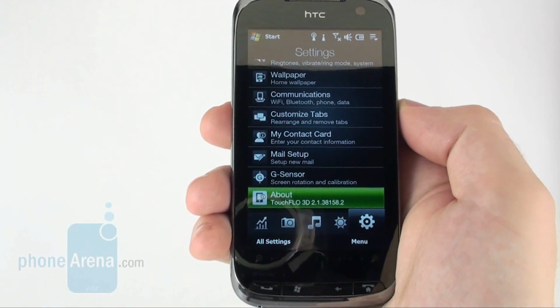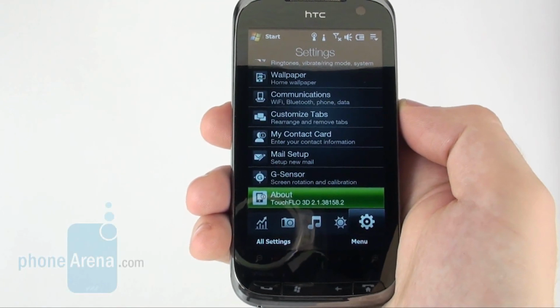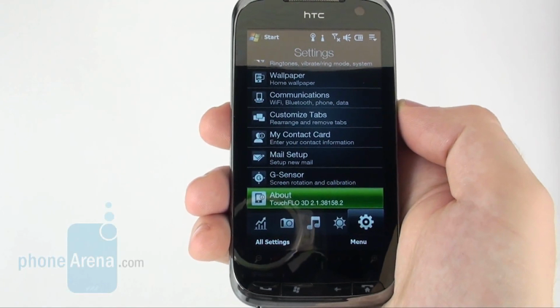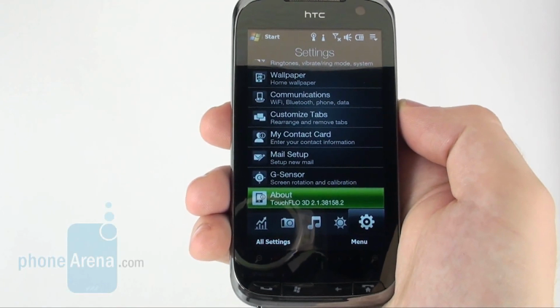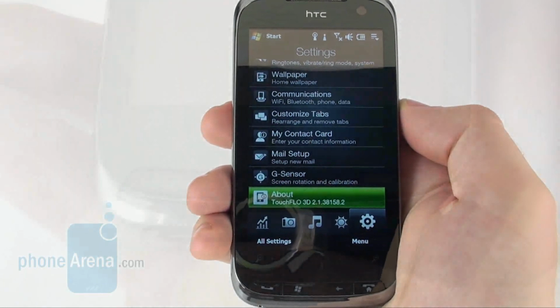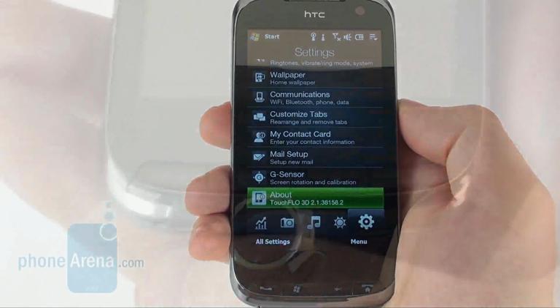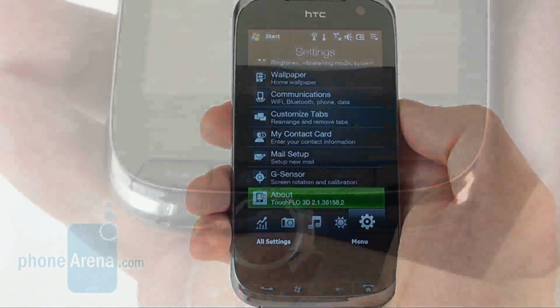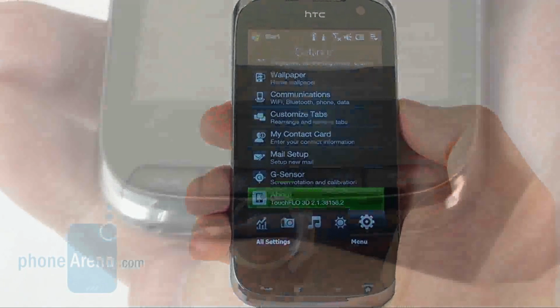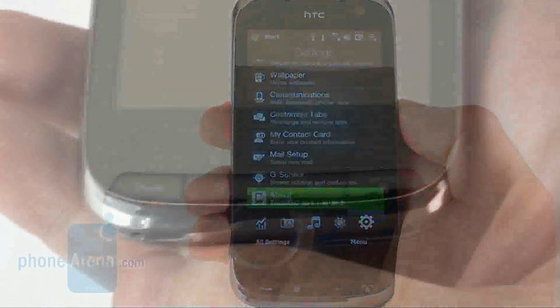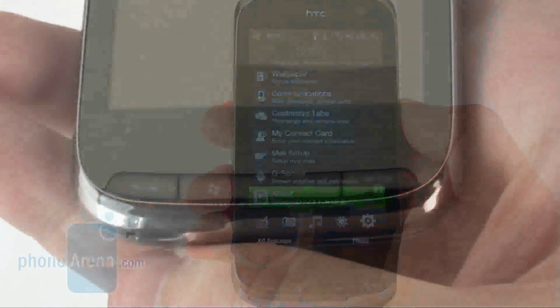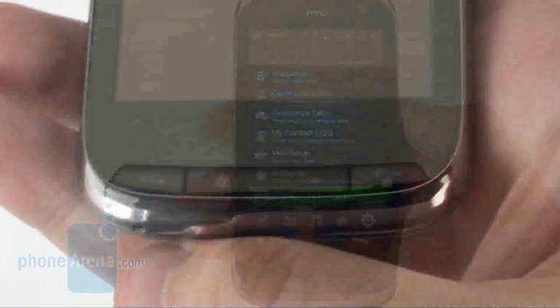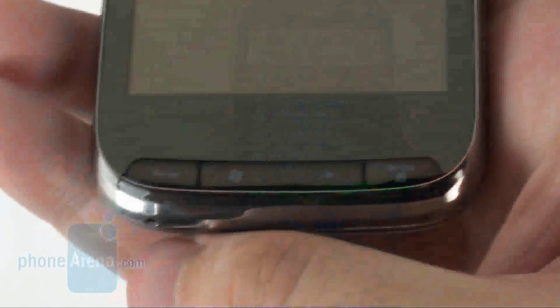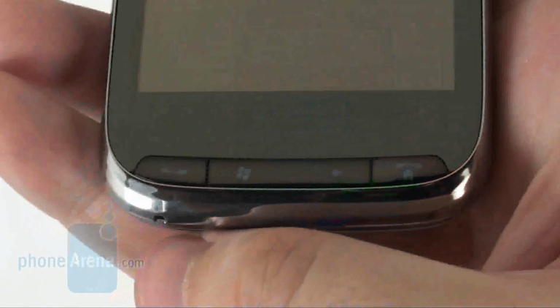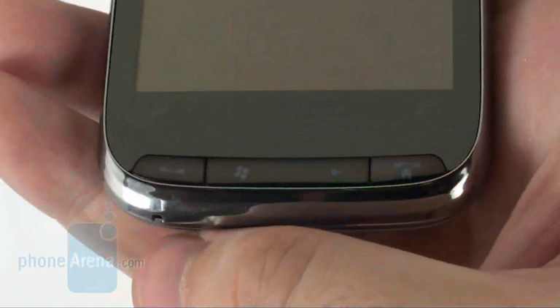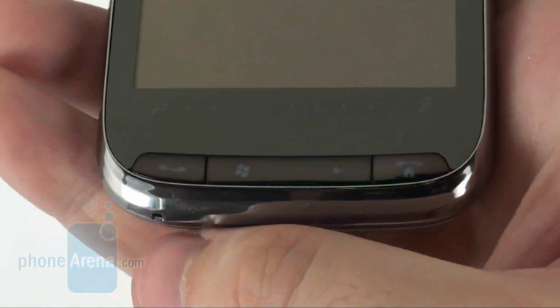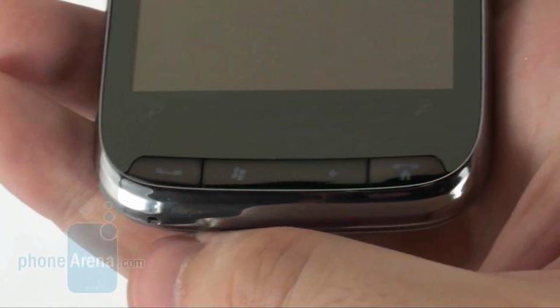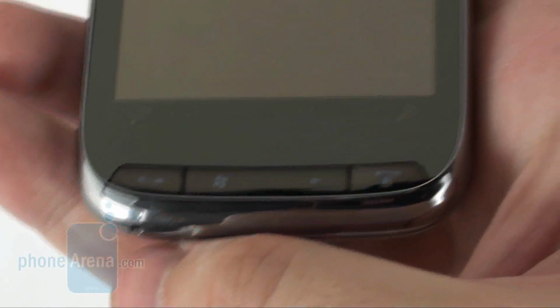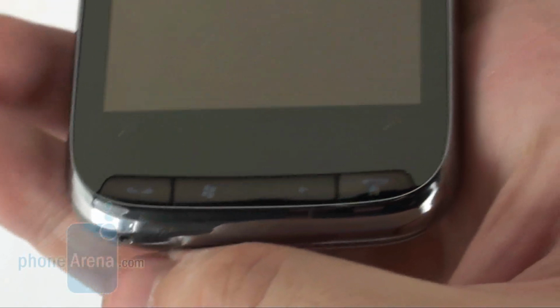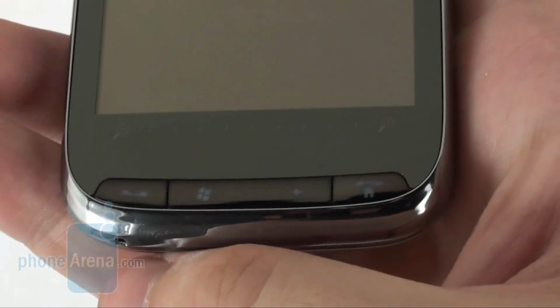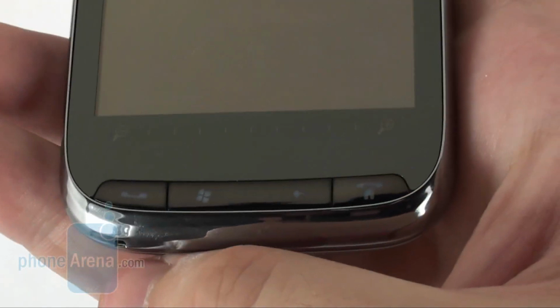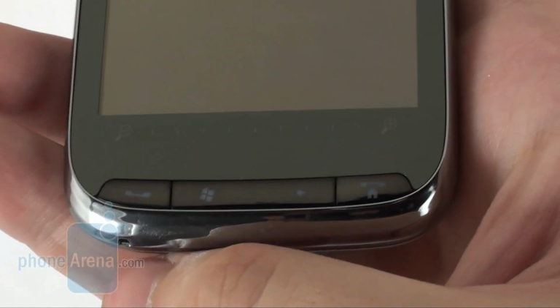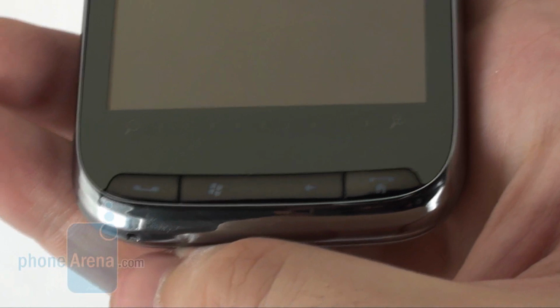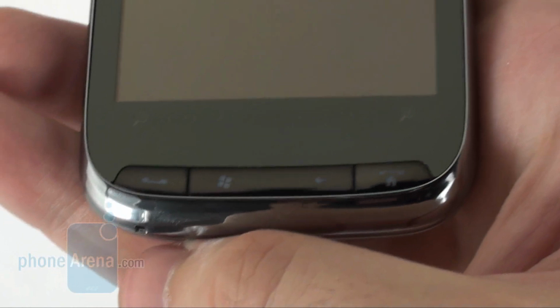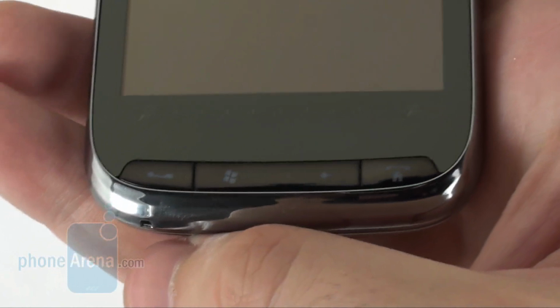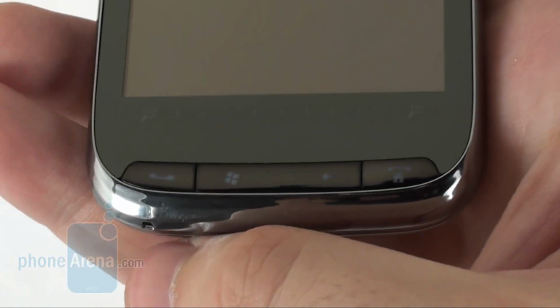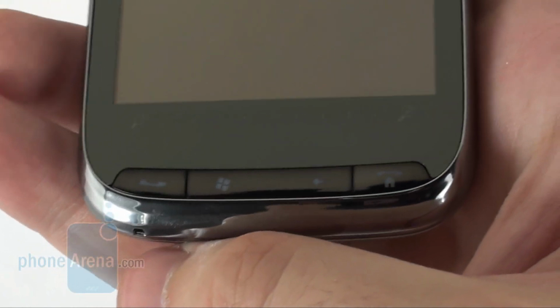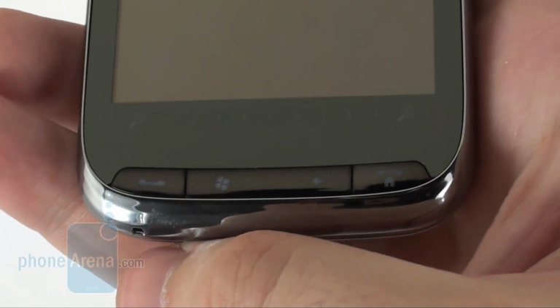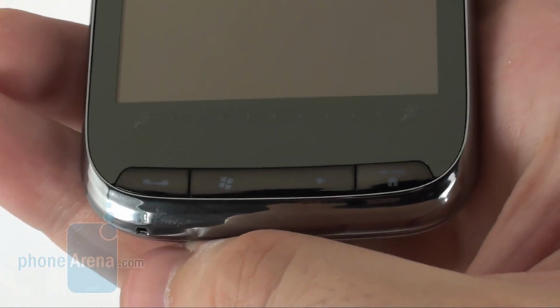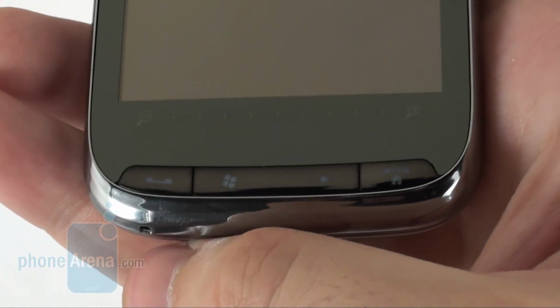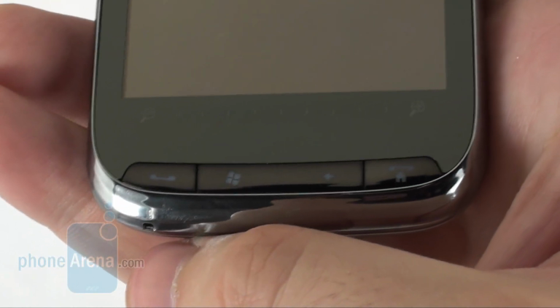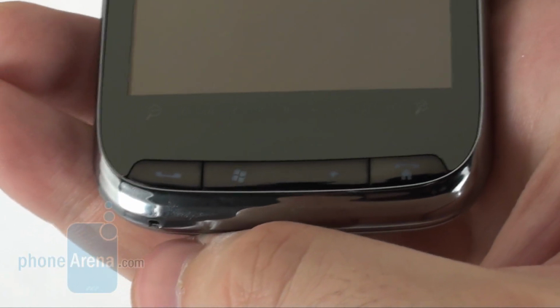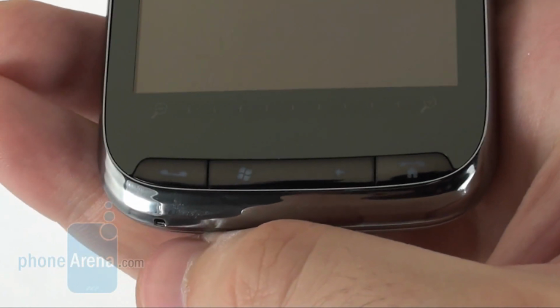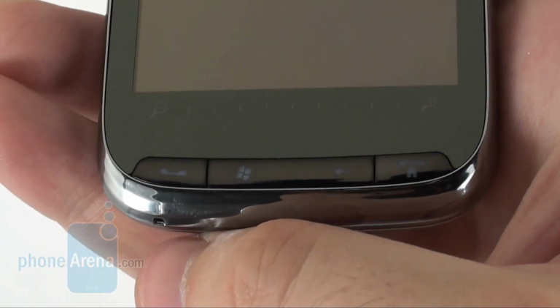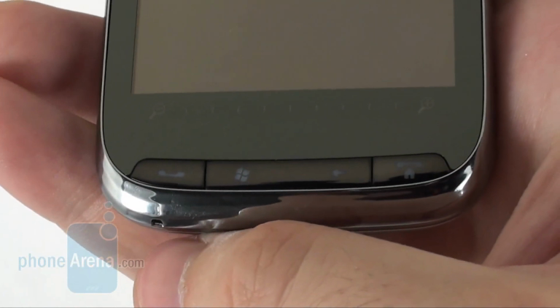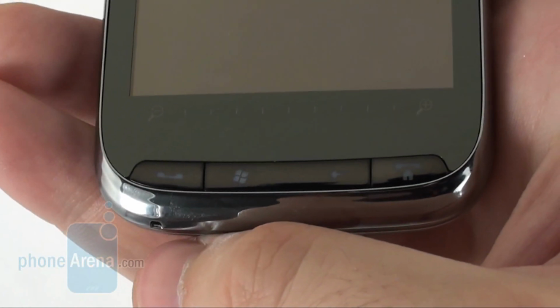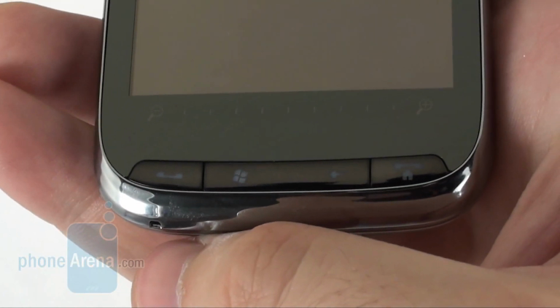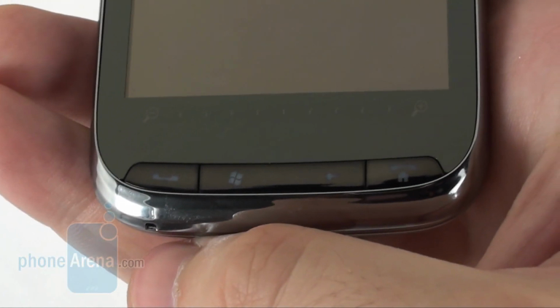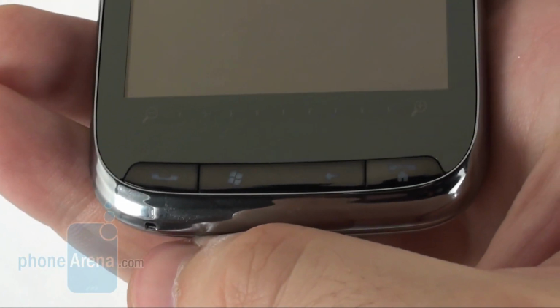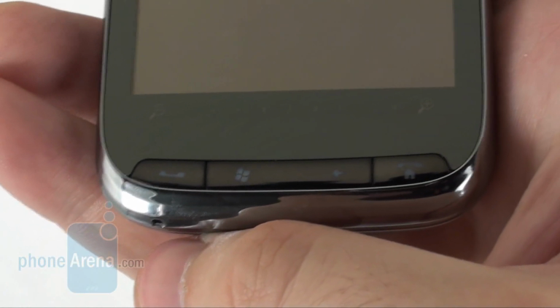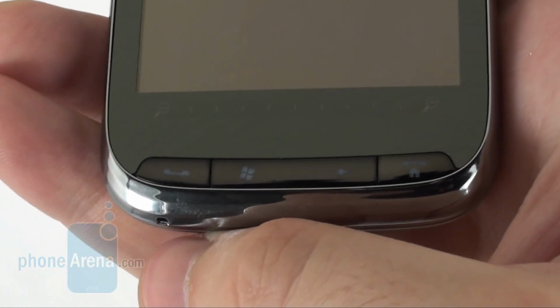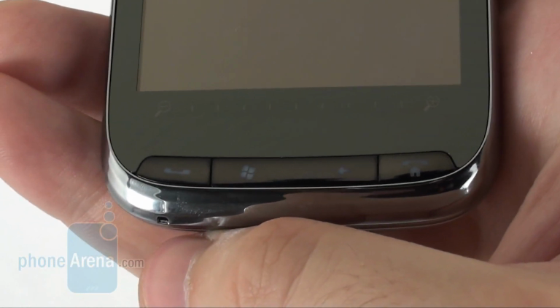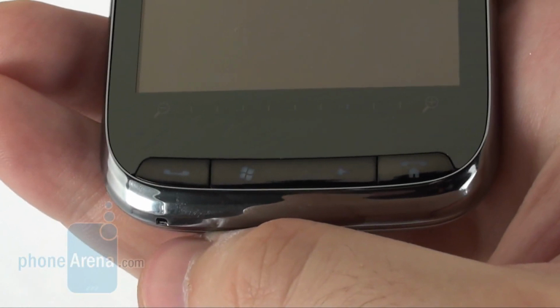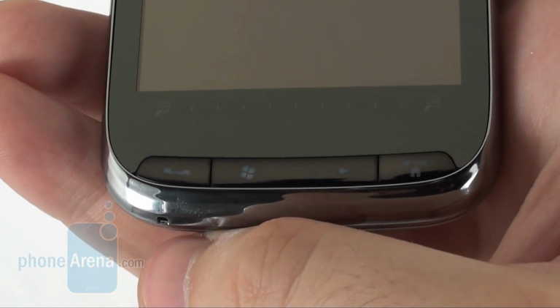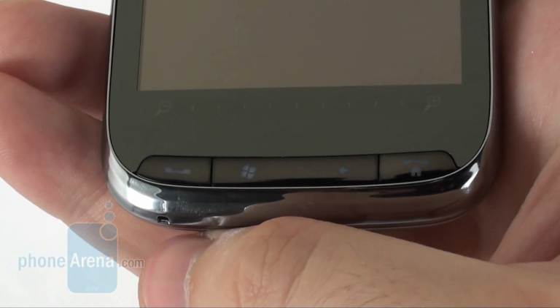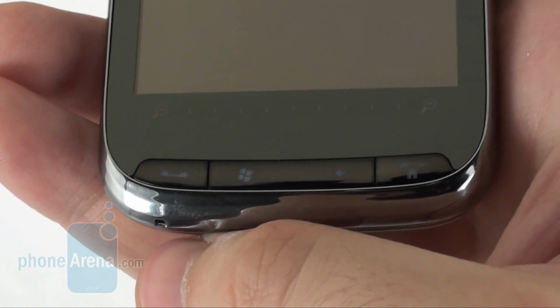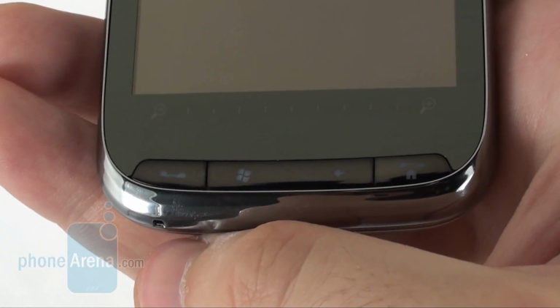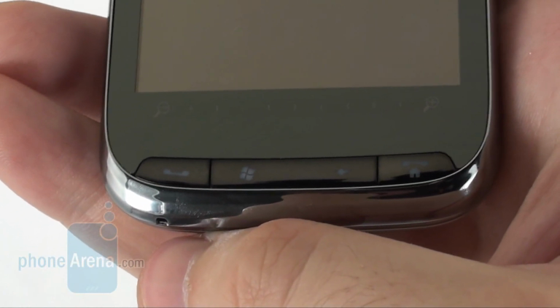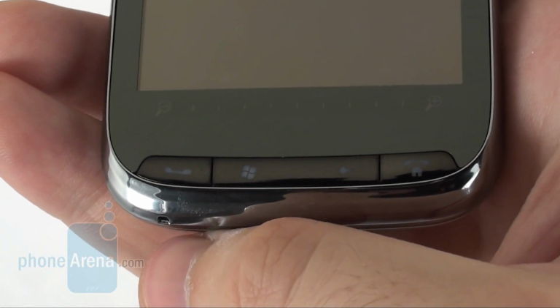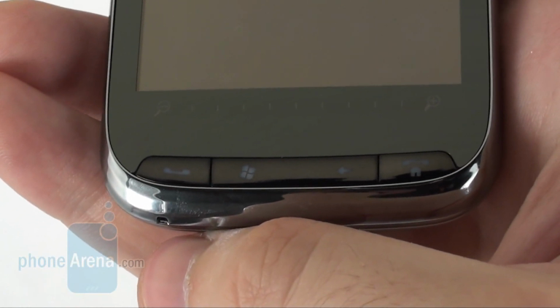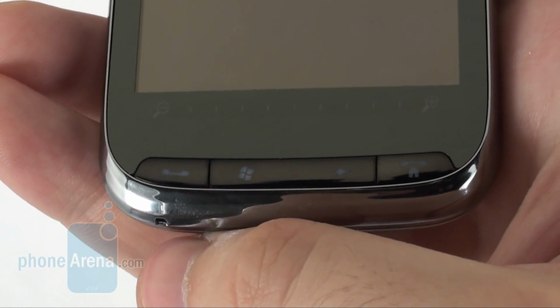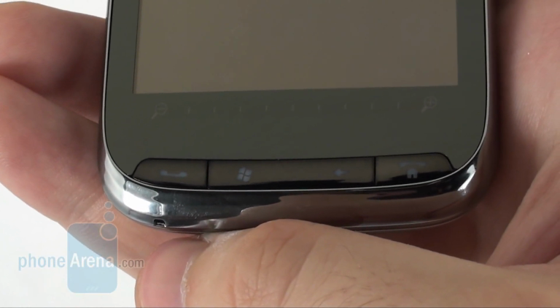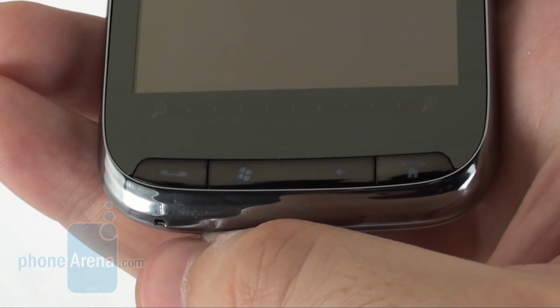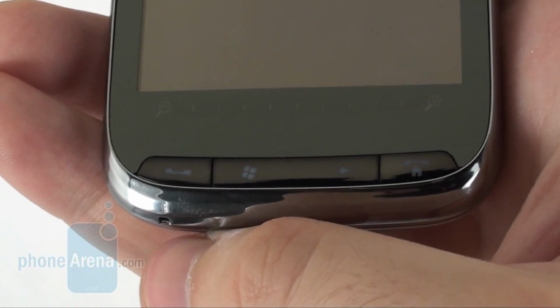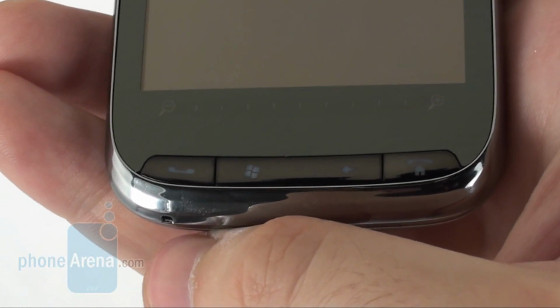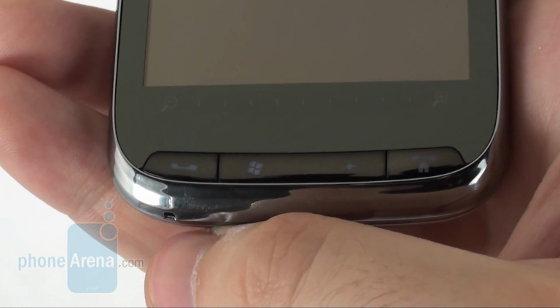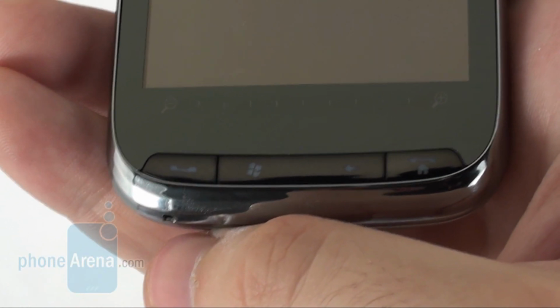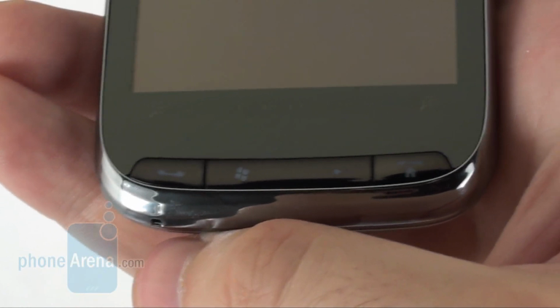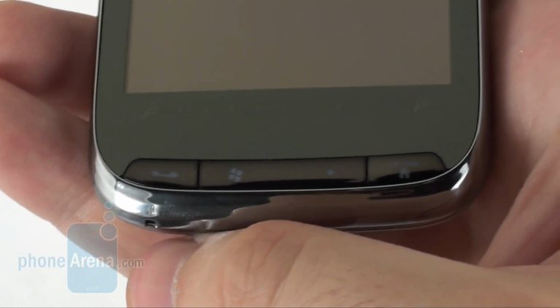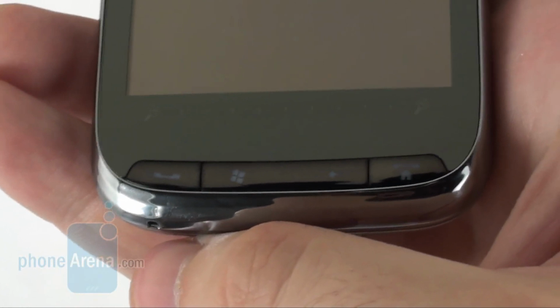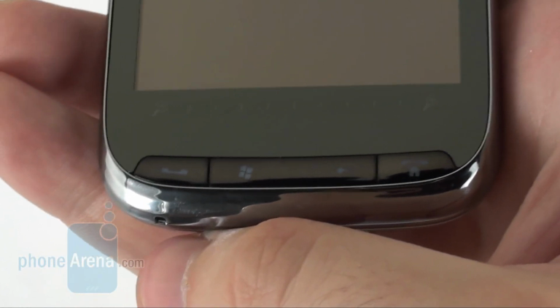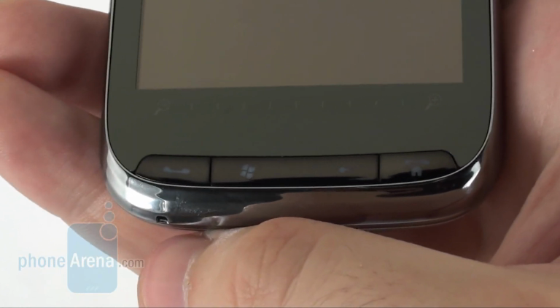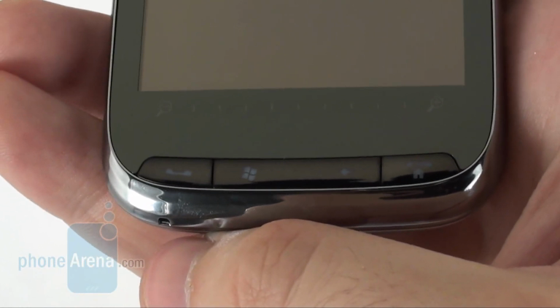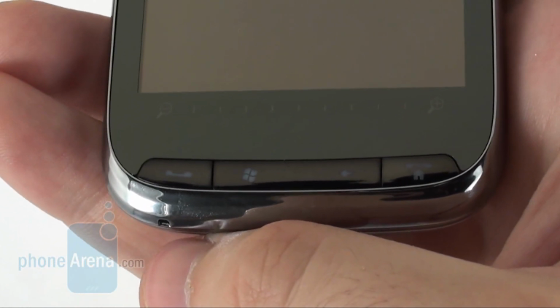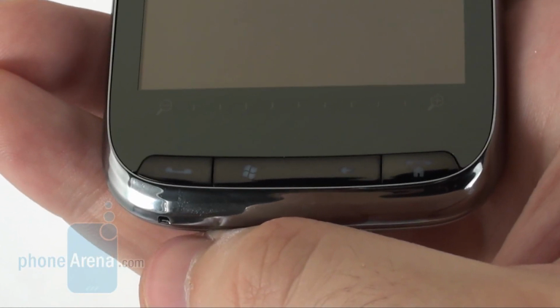The band that controls the zoom level is right below the screen, along with 4 keys: center D-pad, Windows and back buttons.